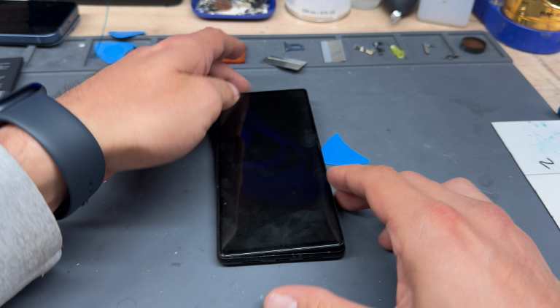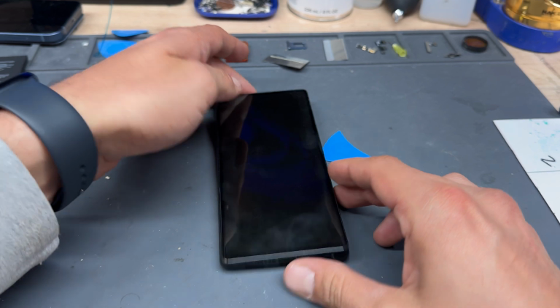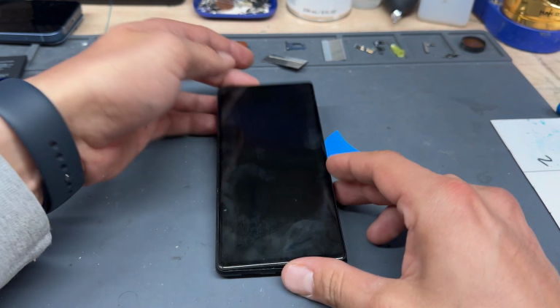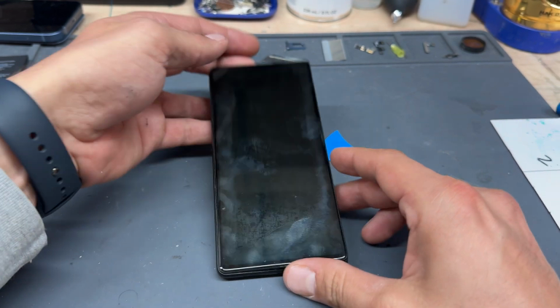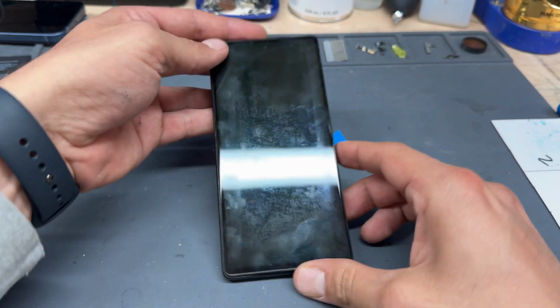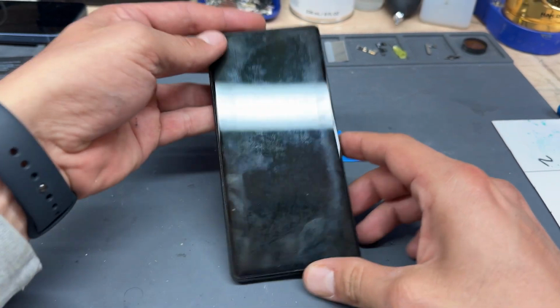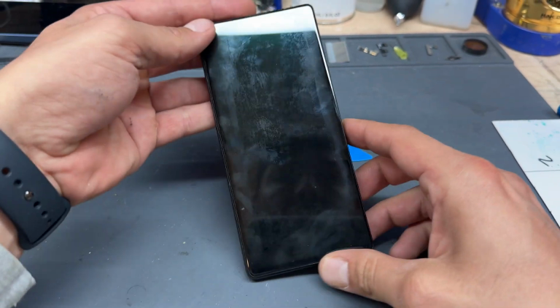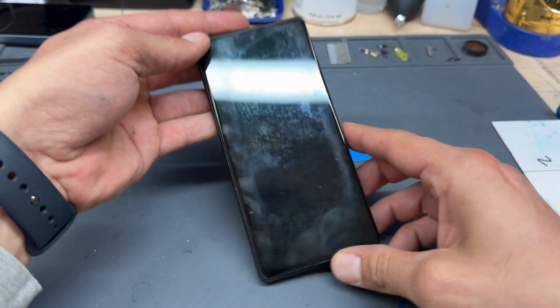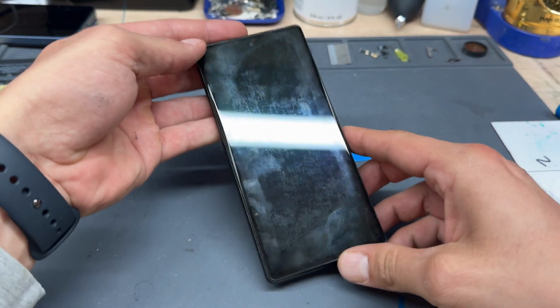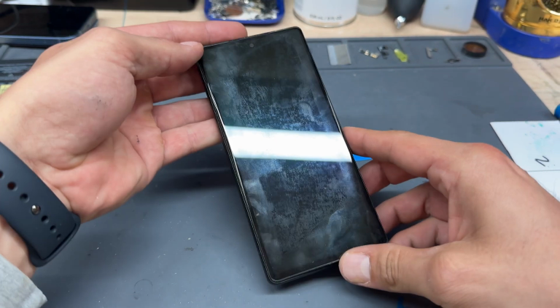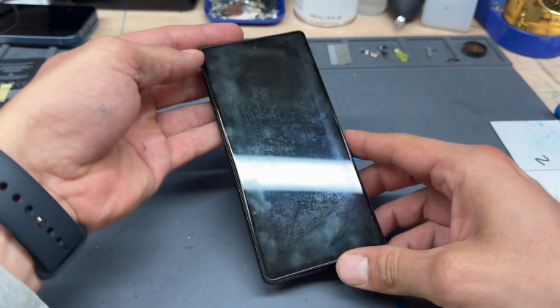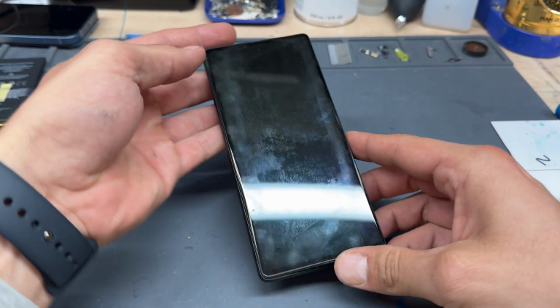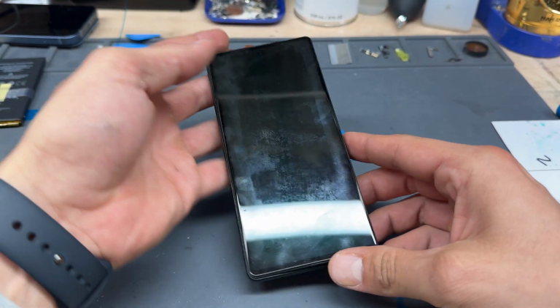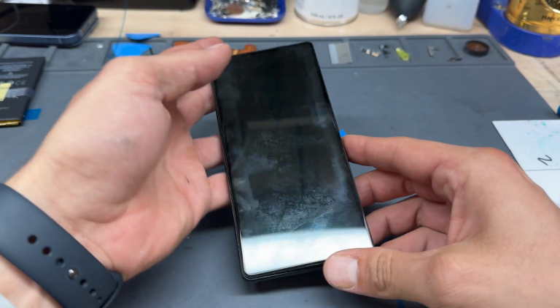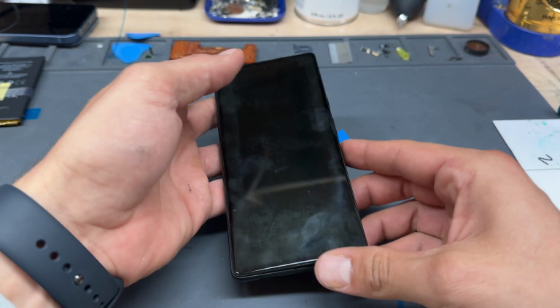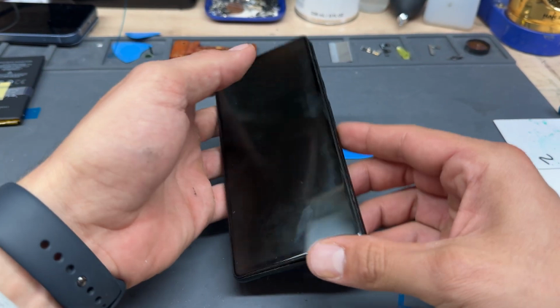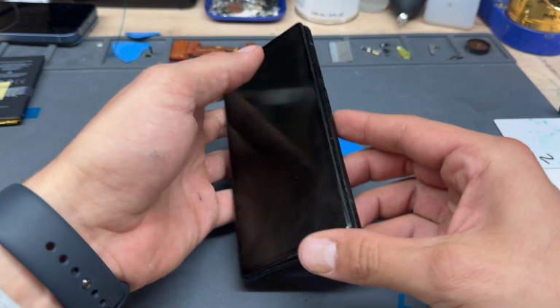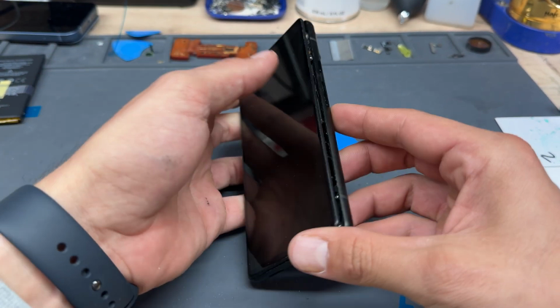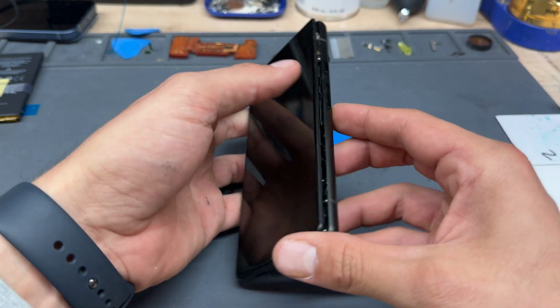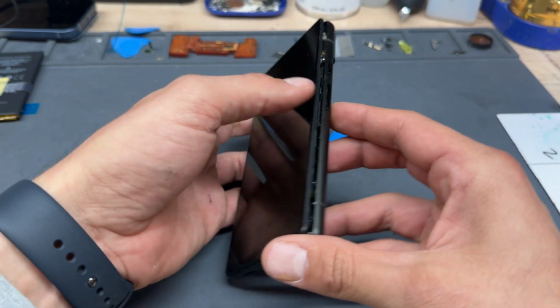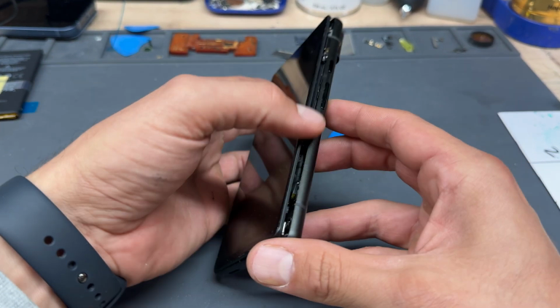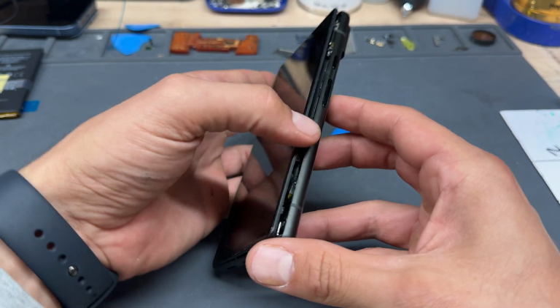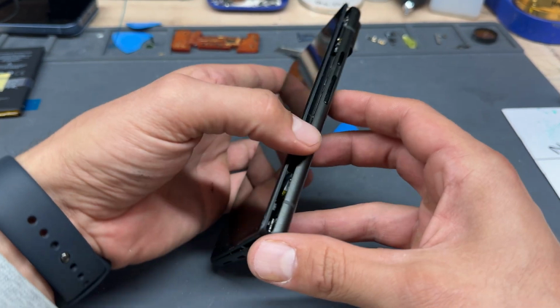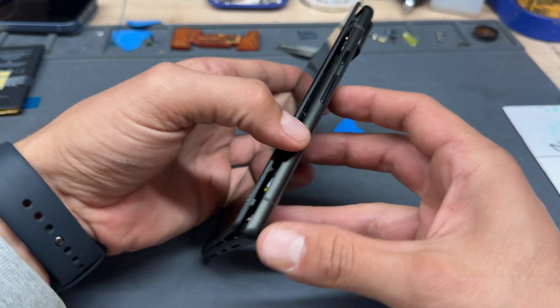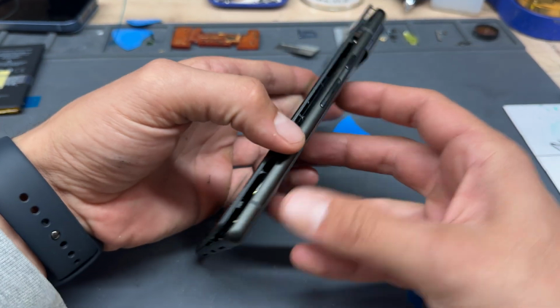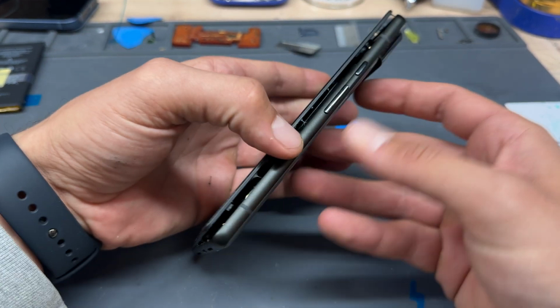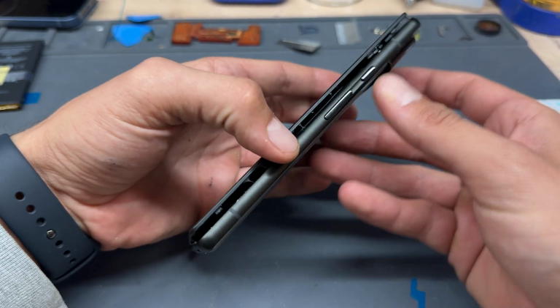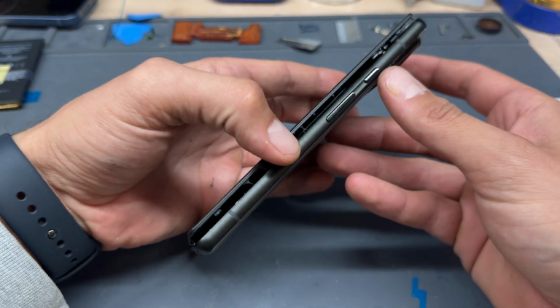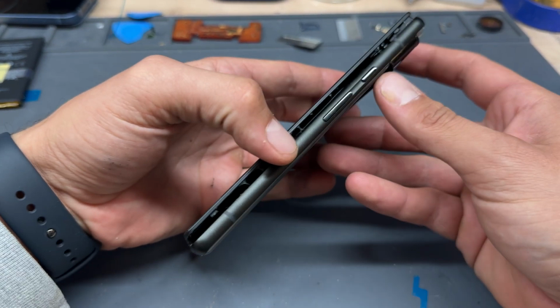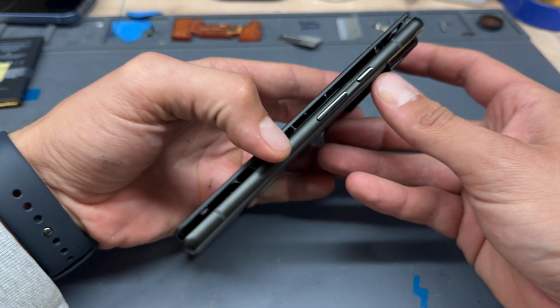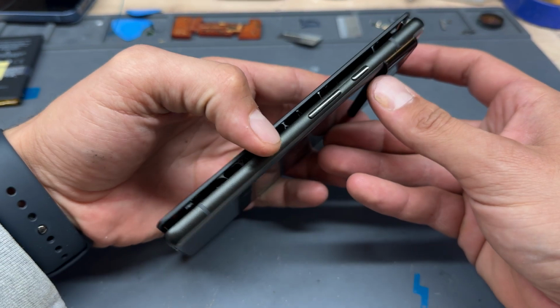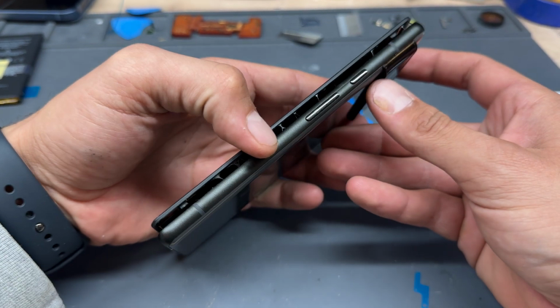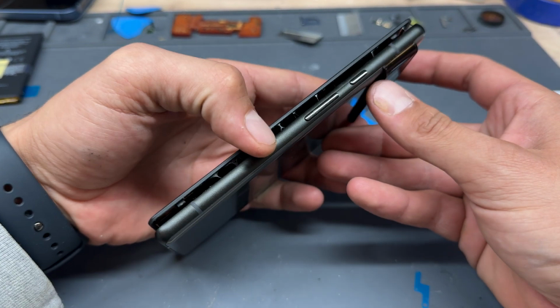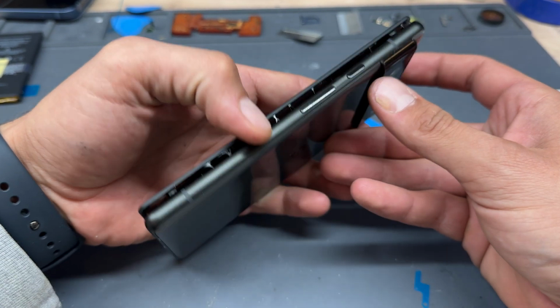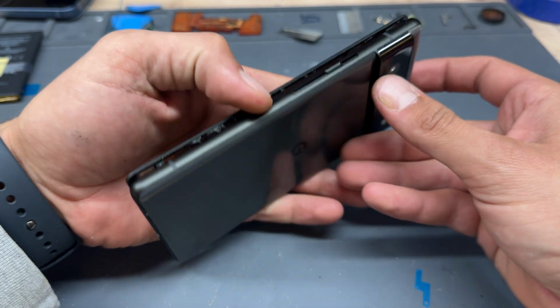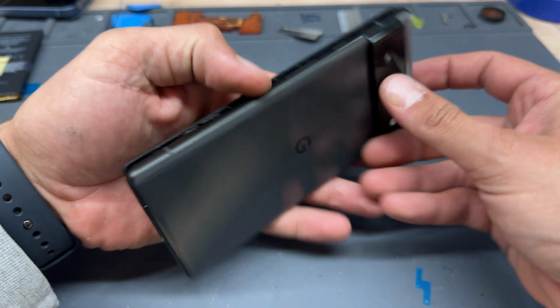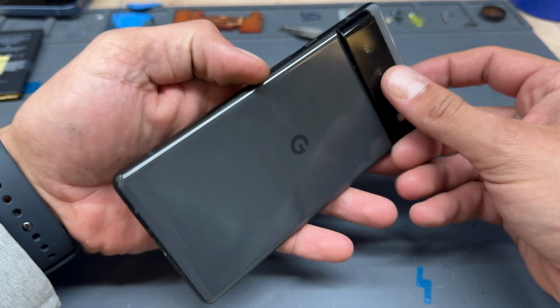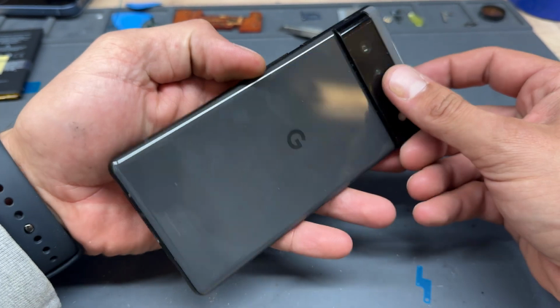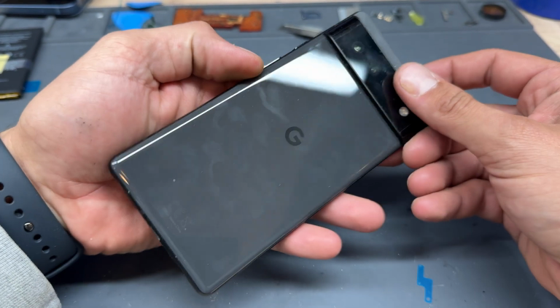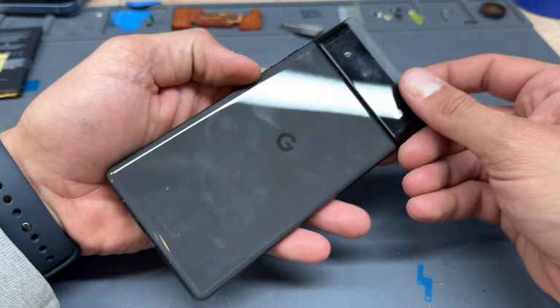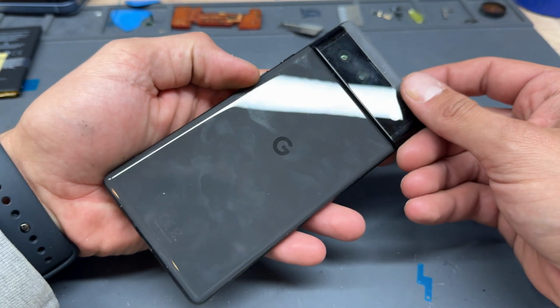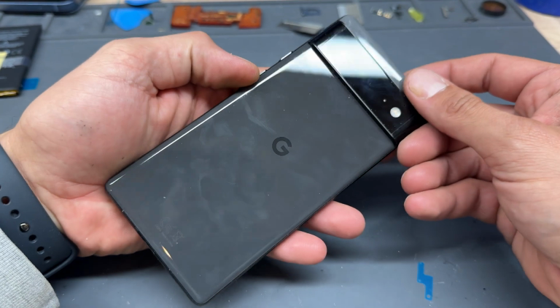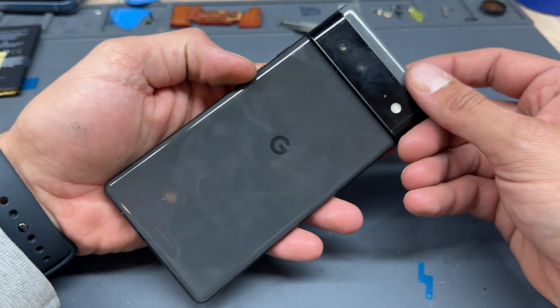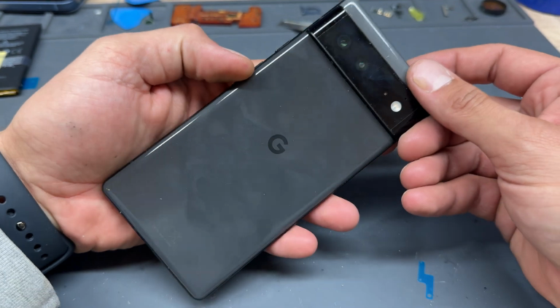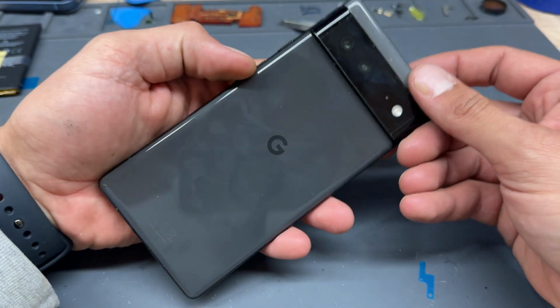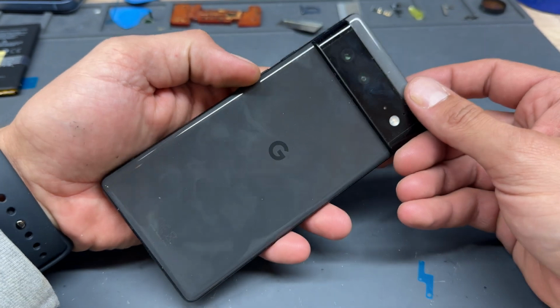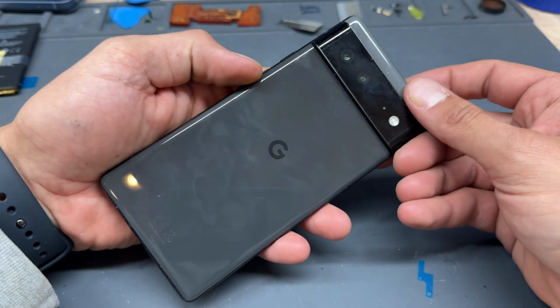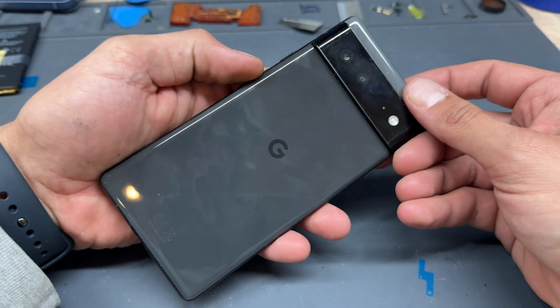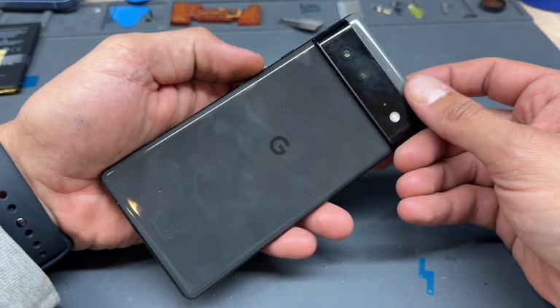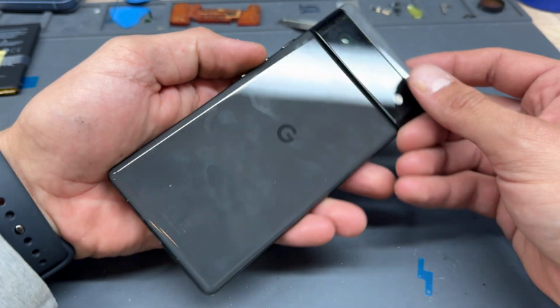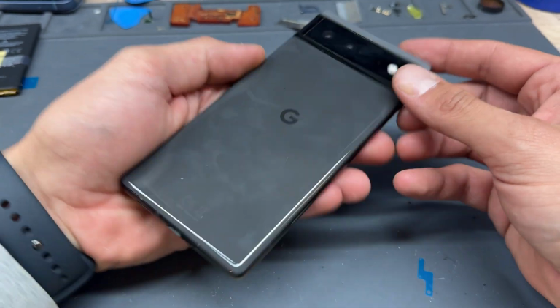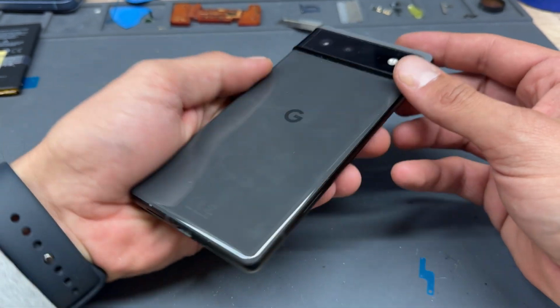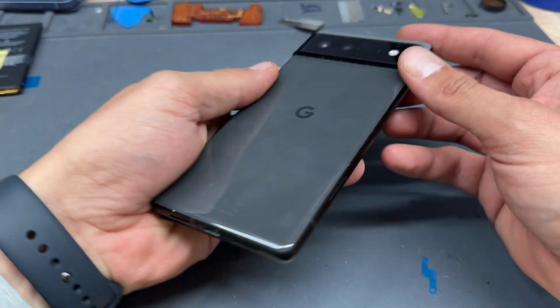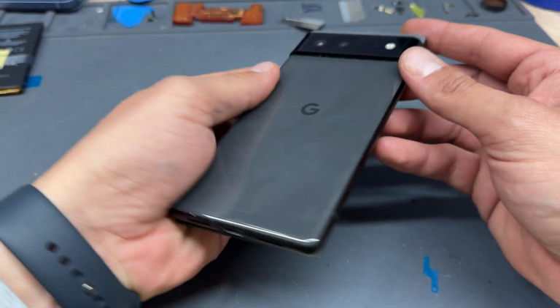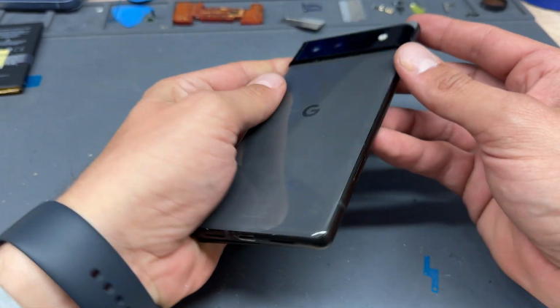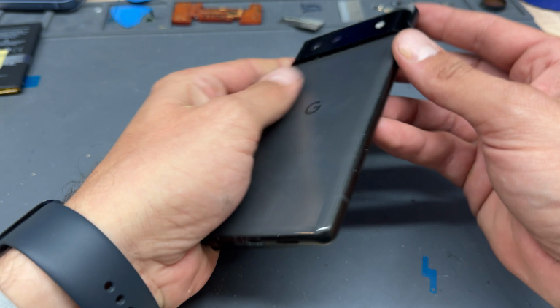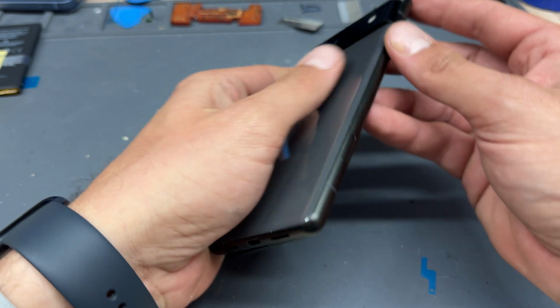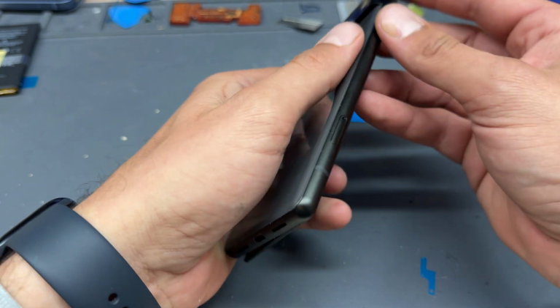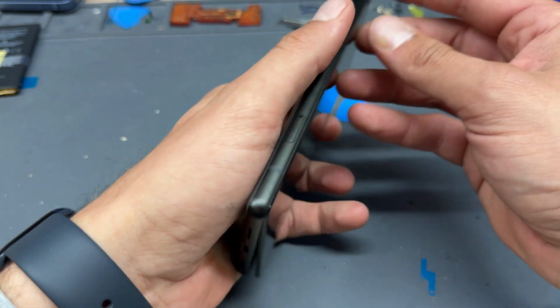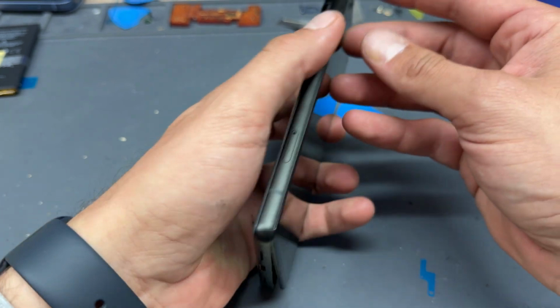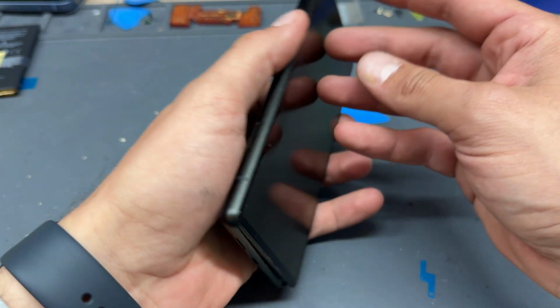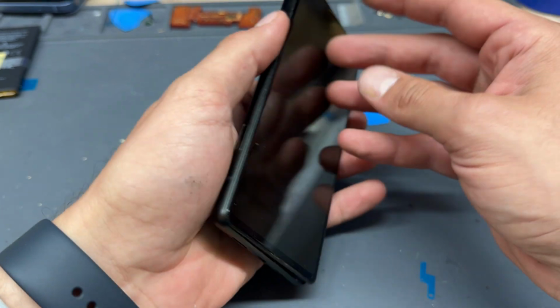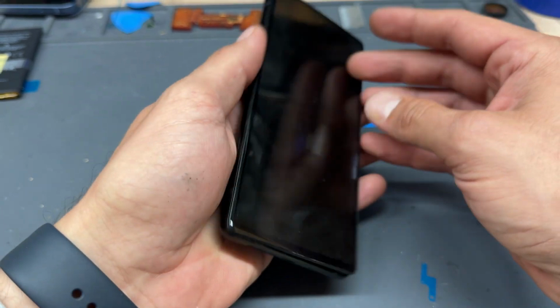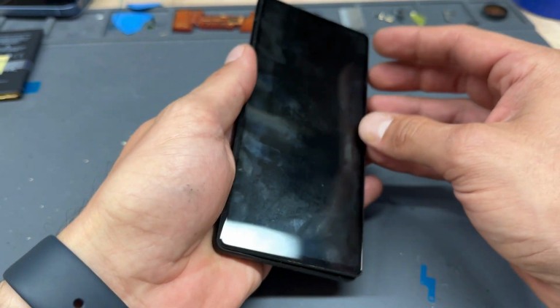In this video I'm going to show you detailed step-by-step instructions on how to replace the battery on the Google Pixel 6.